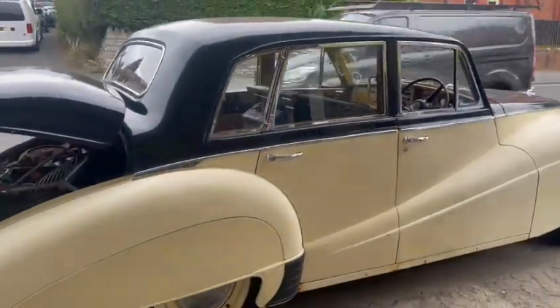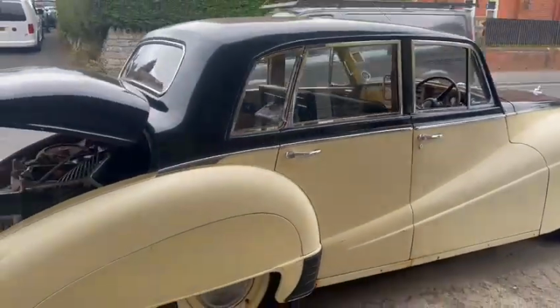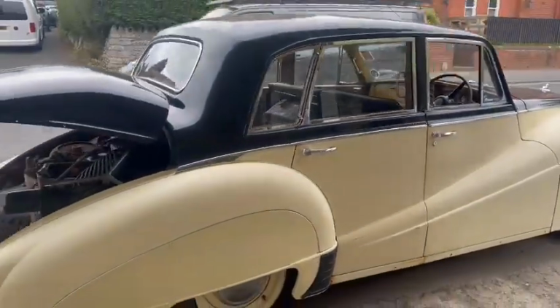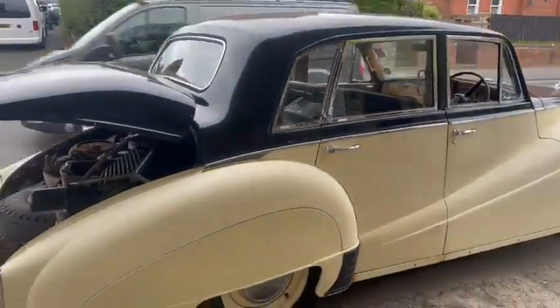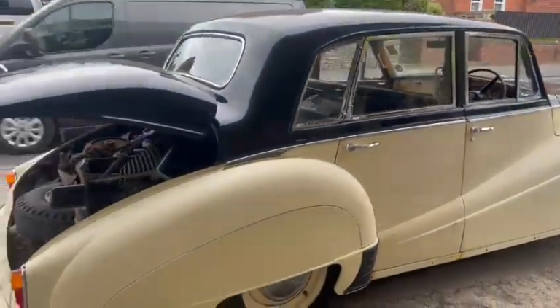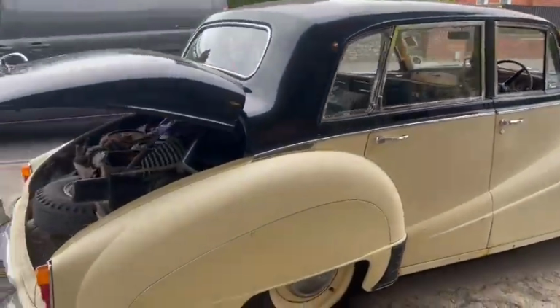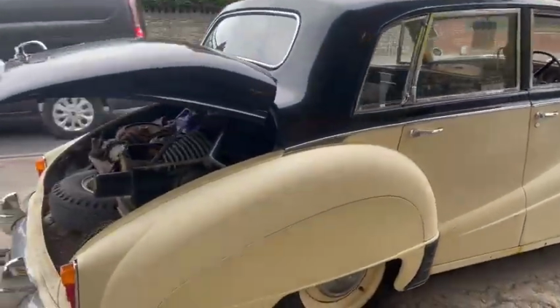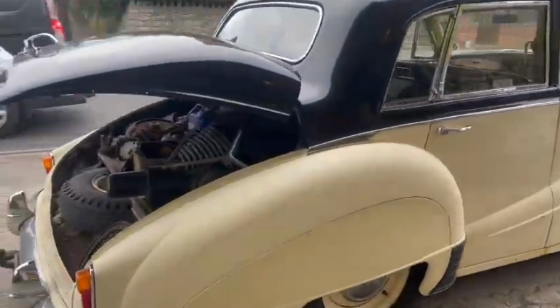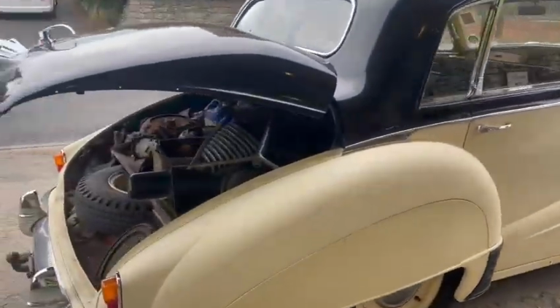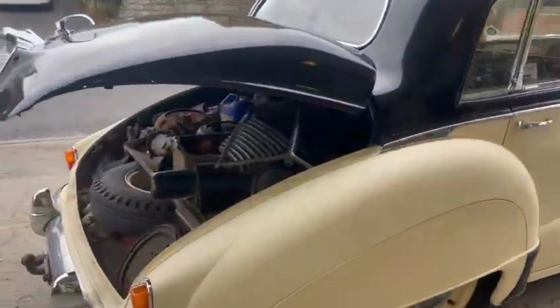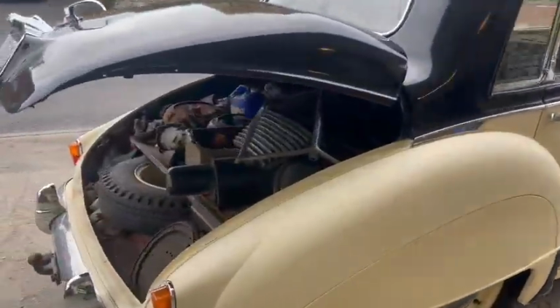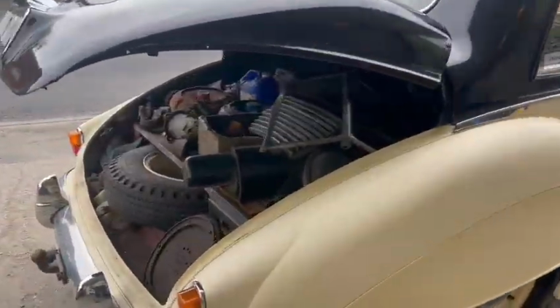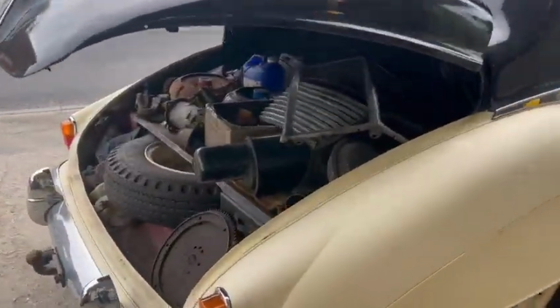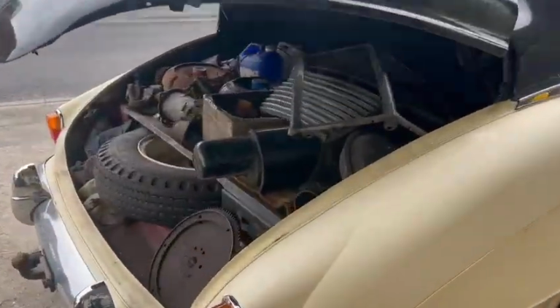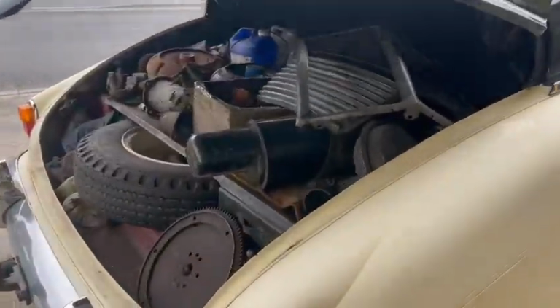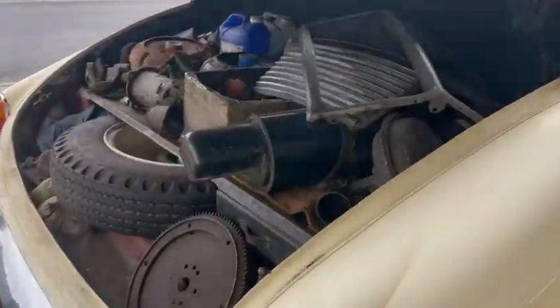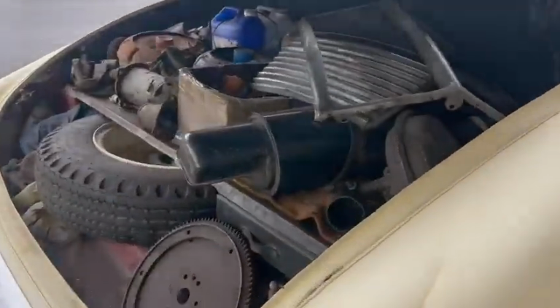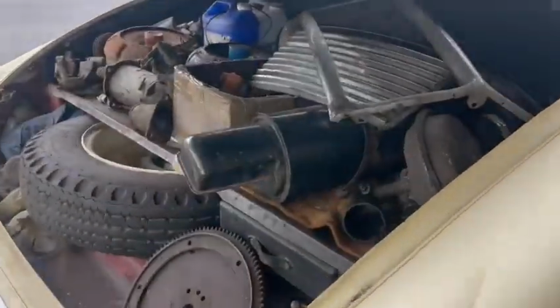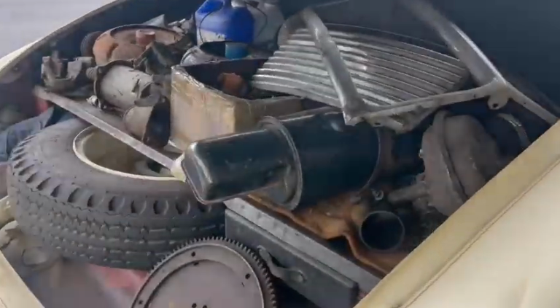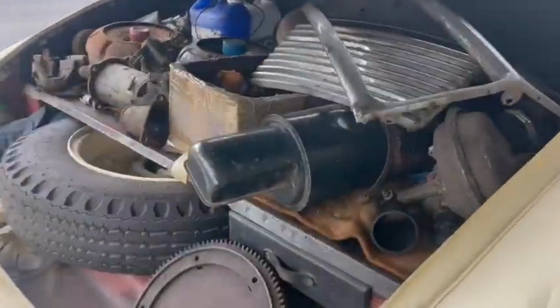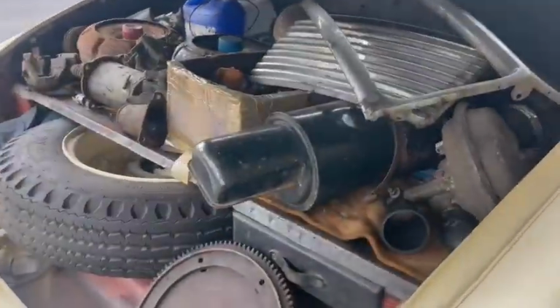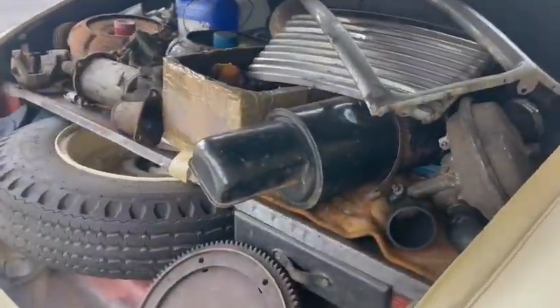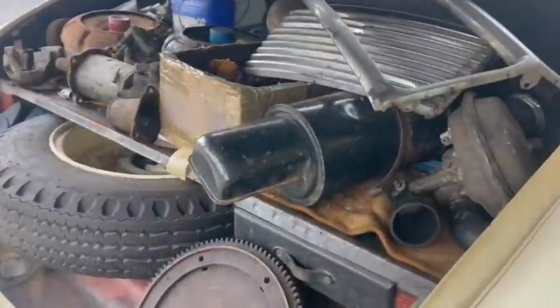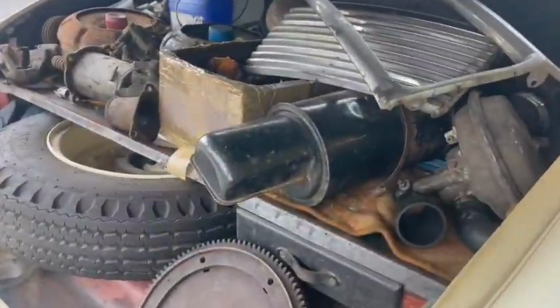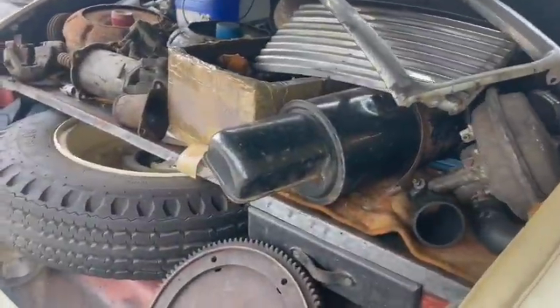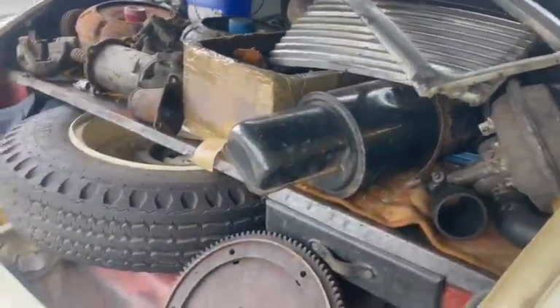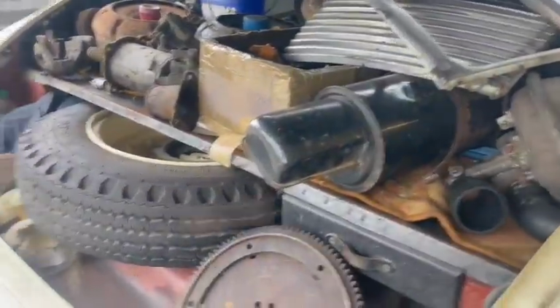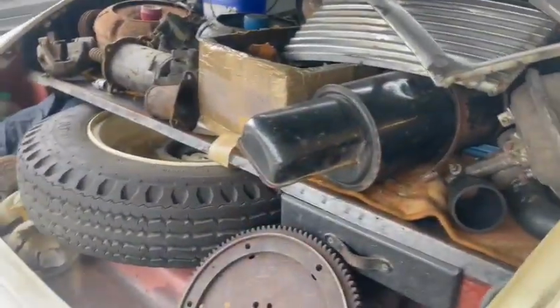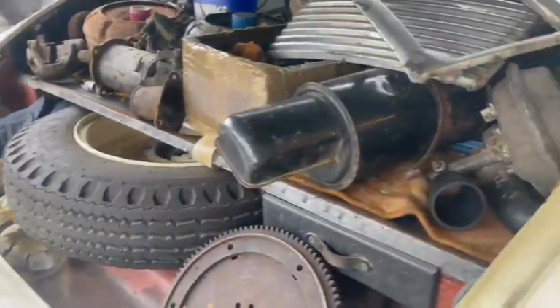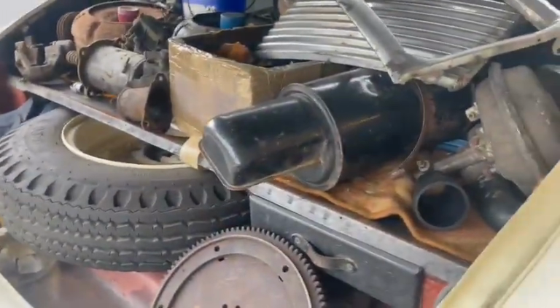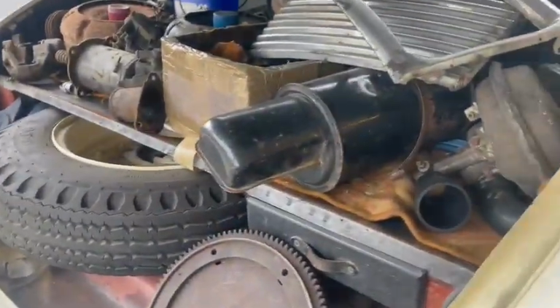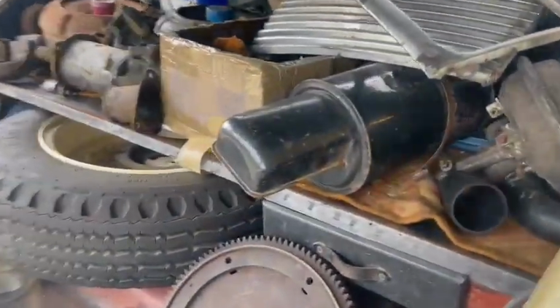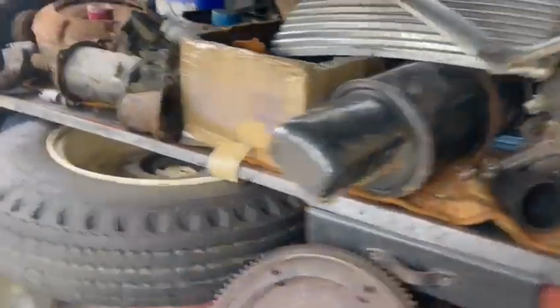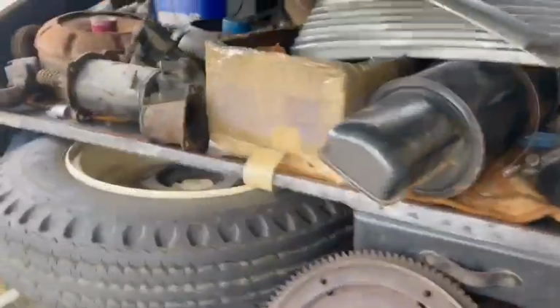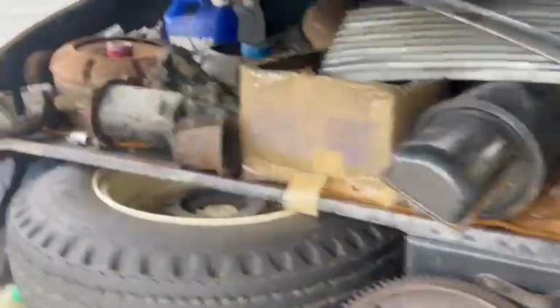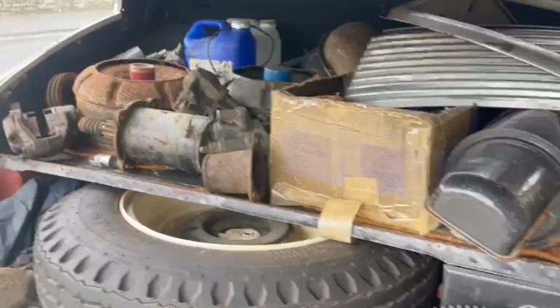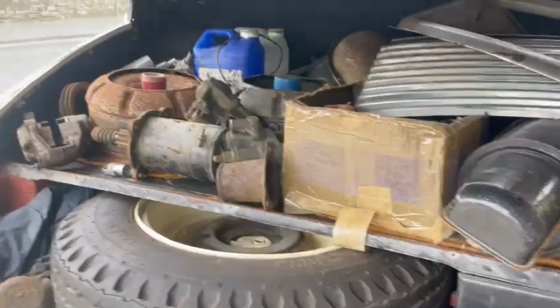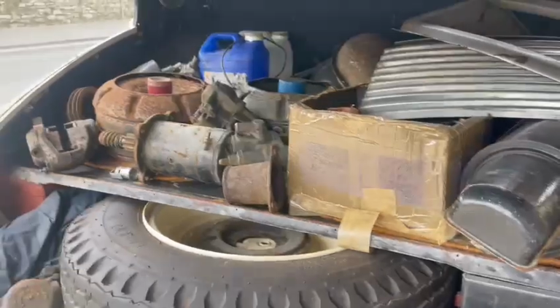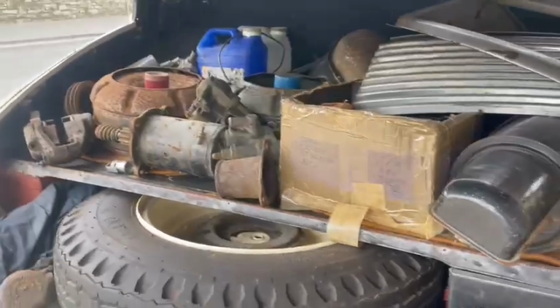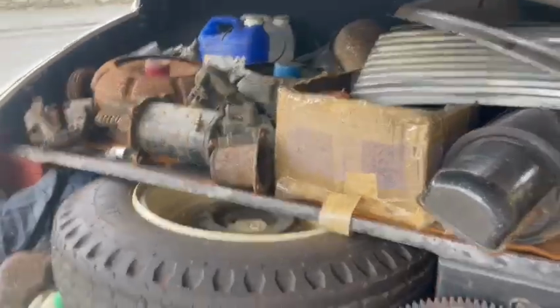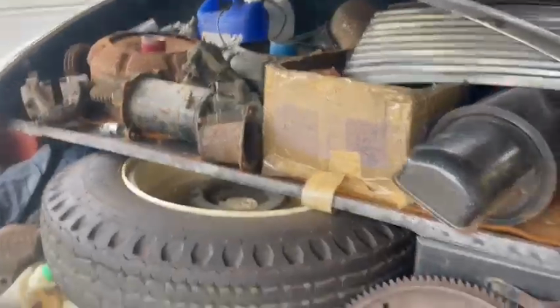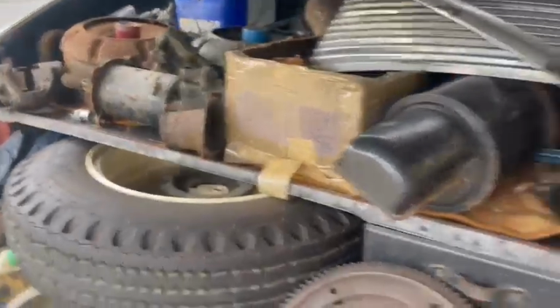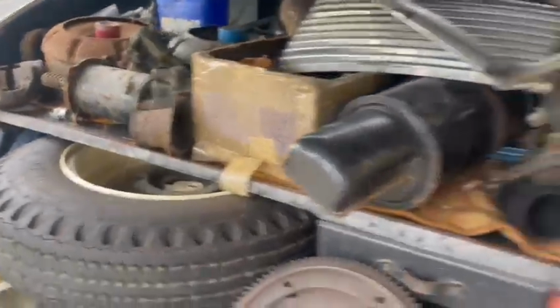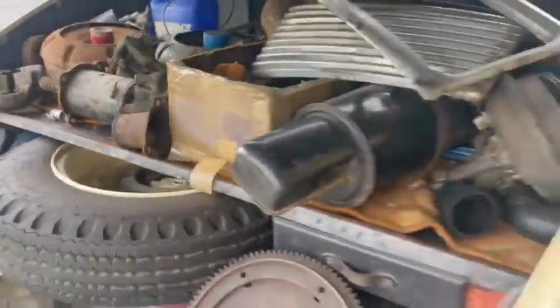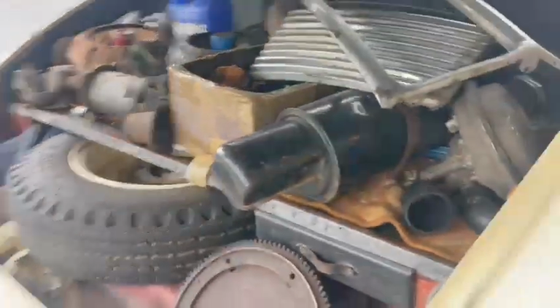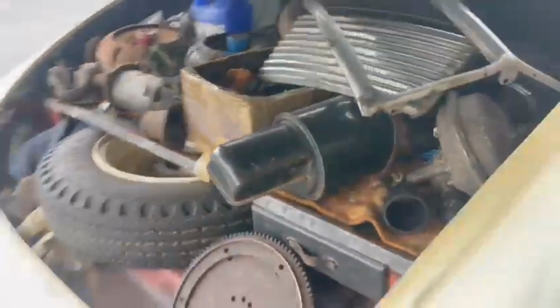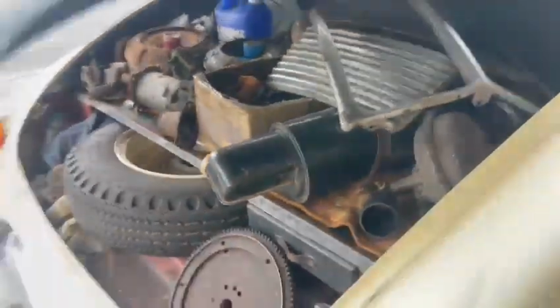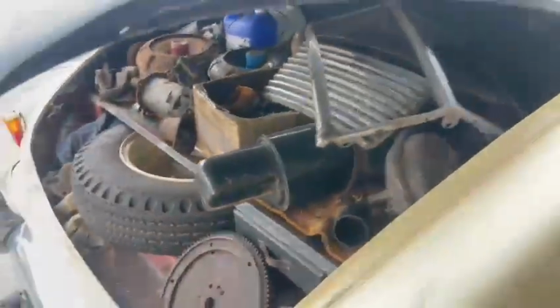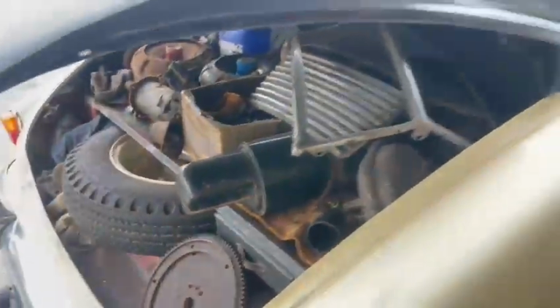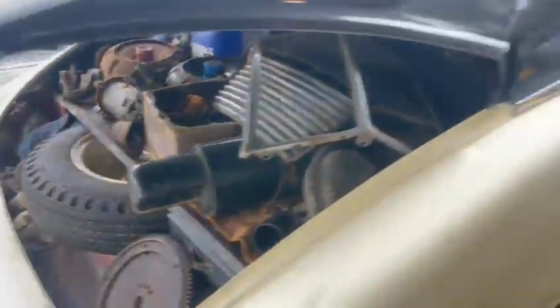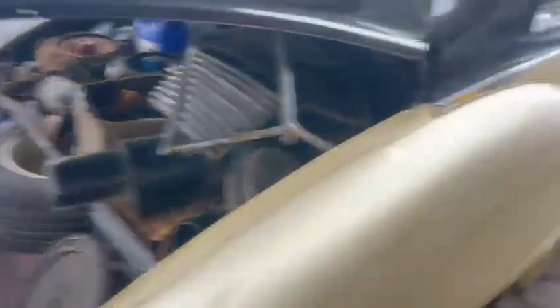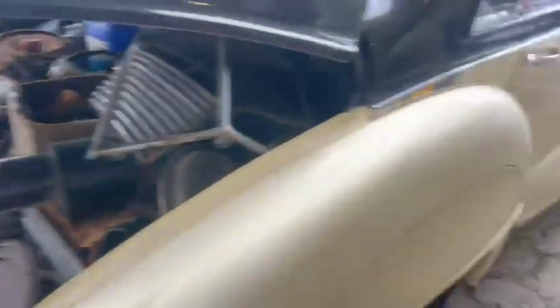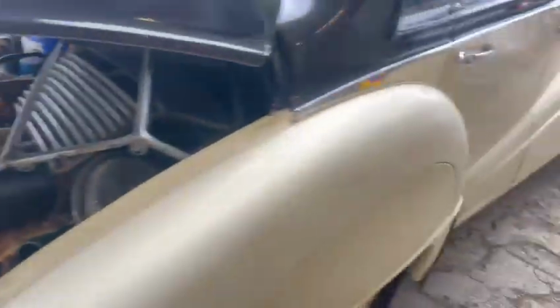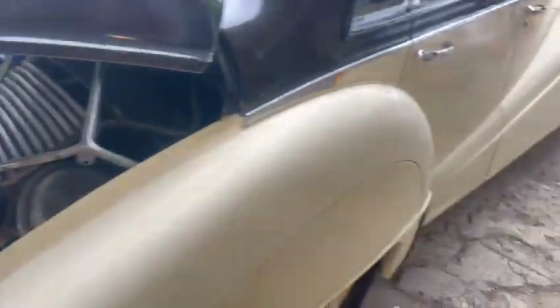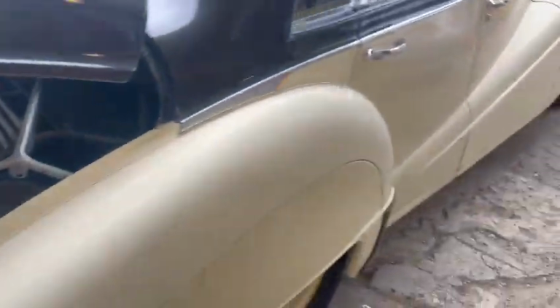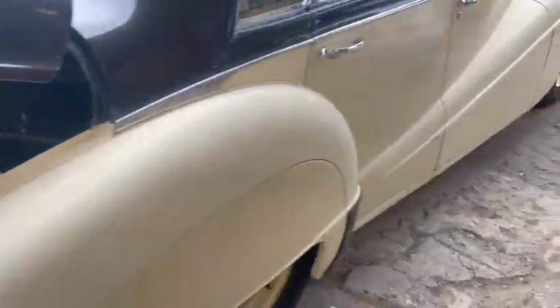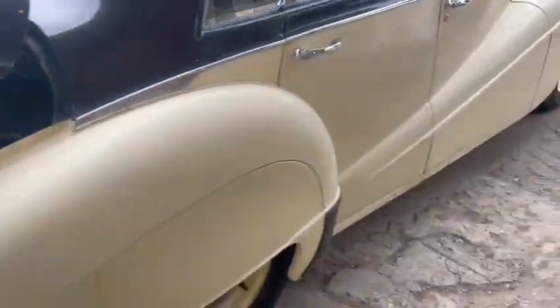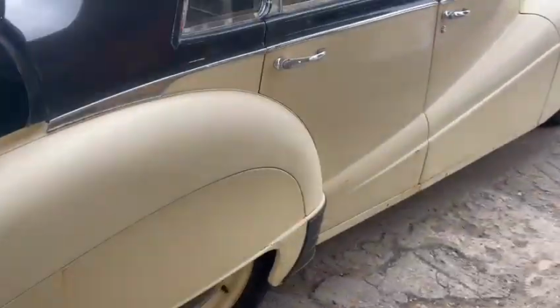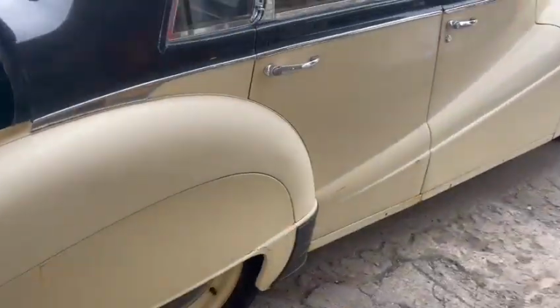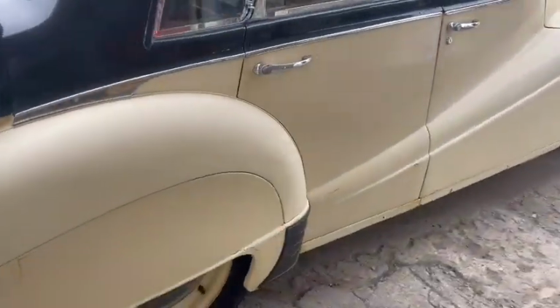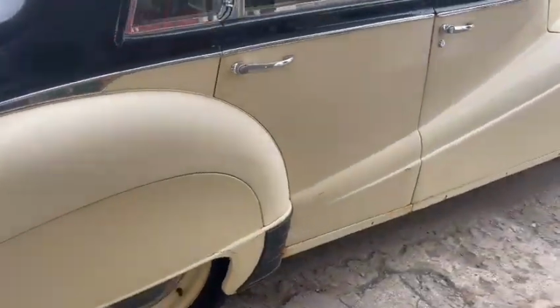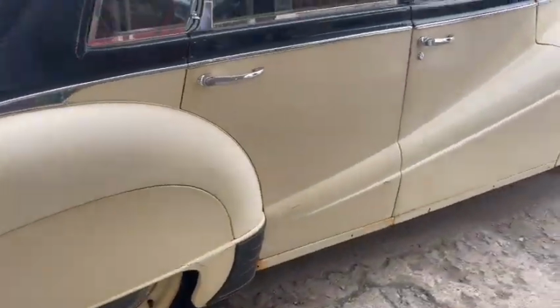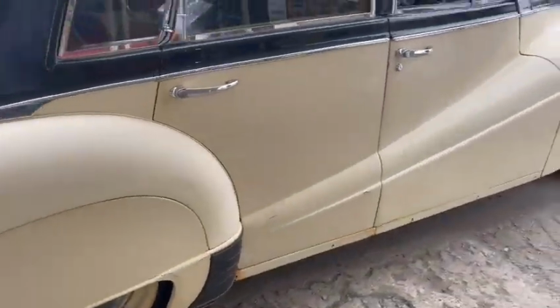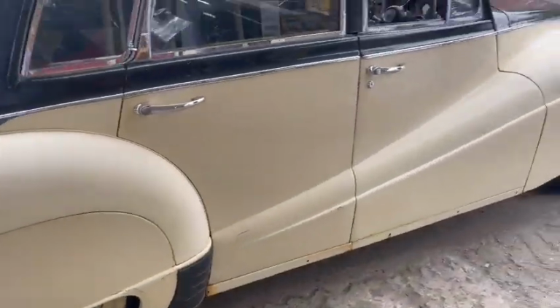Got loads and loads of bits and pieces in the back to go with it. Look, grills and all sorts to choose from. So a good selection of bits in the back.